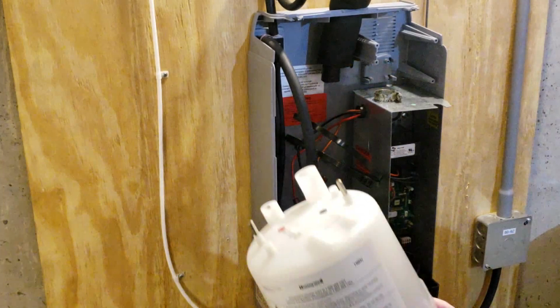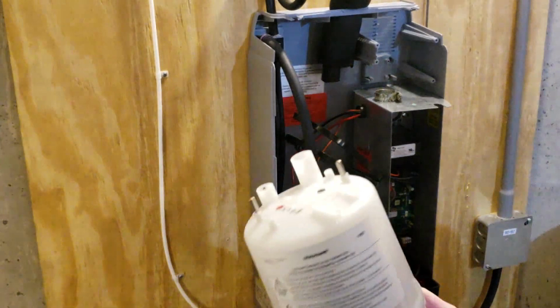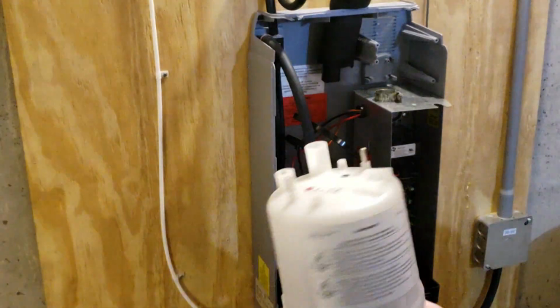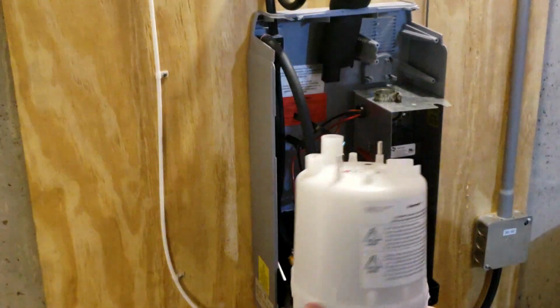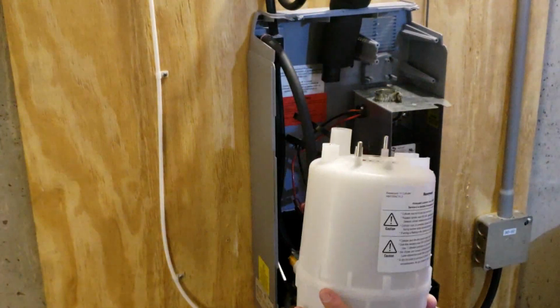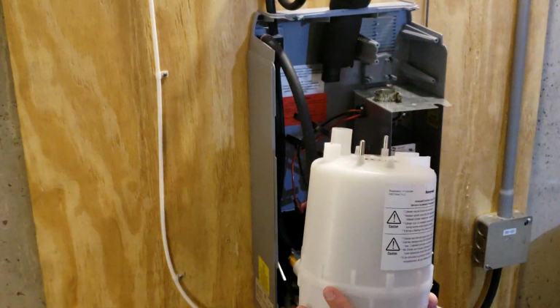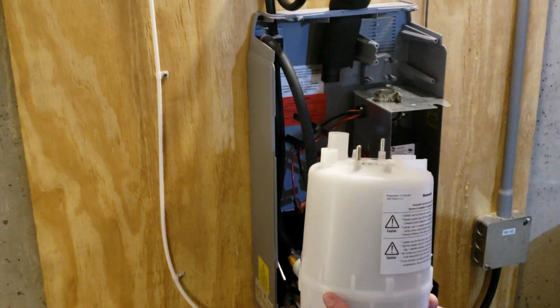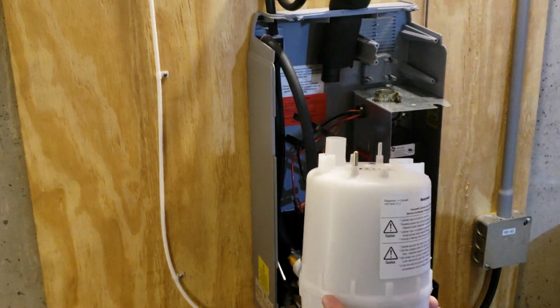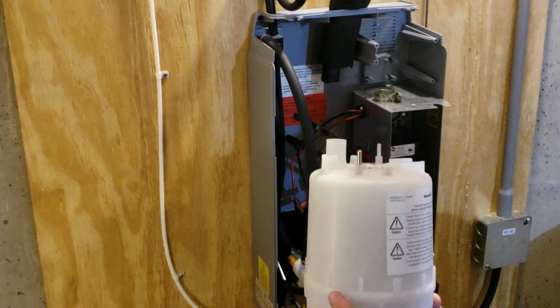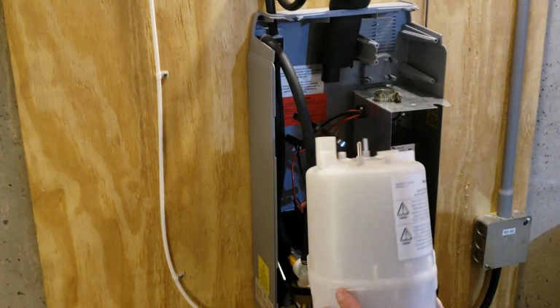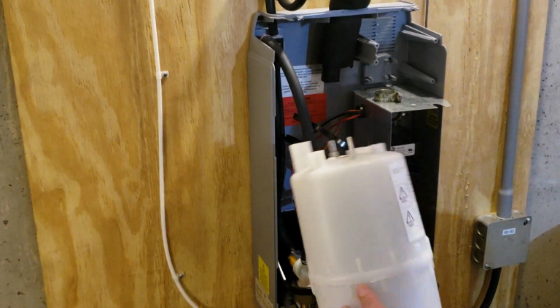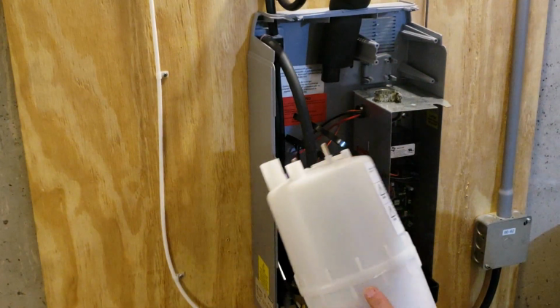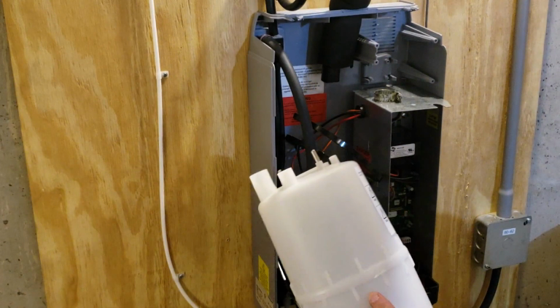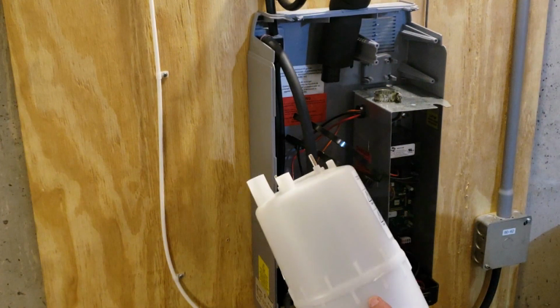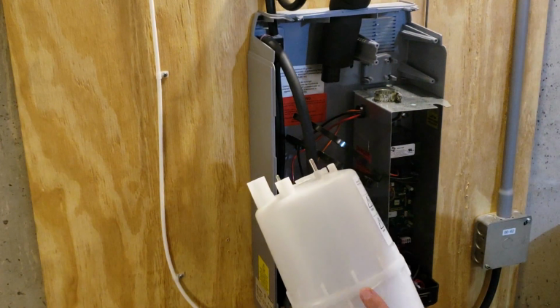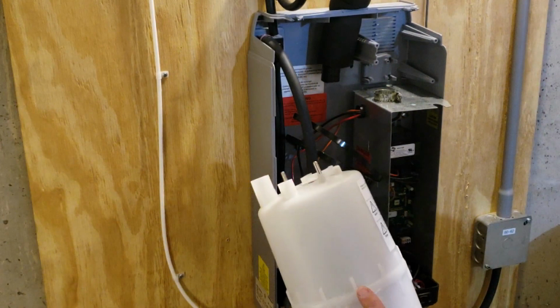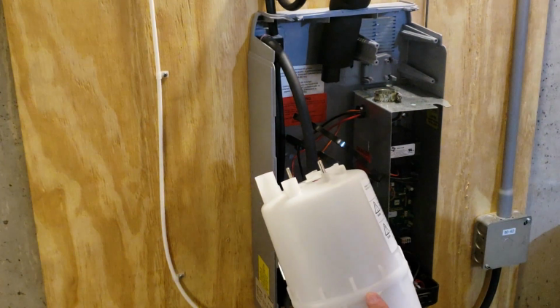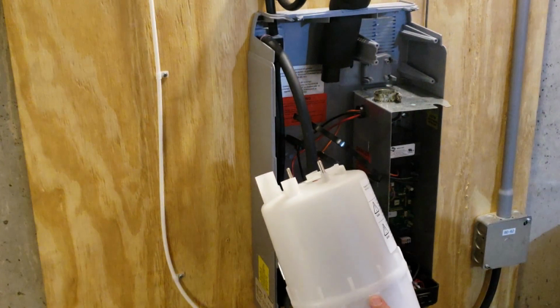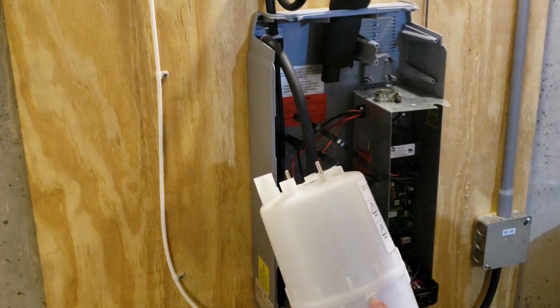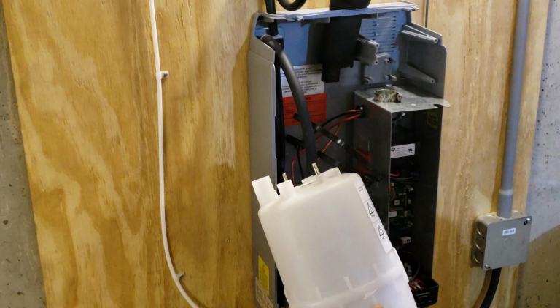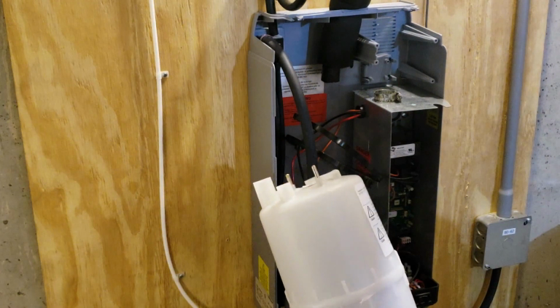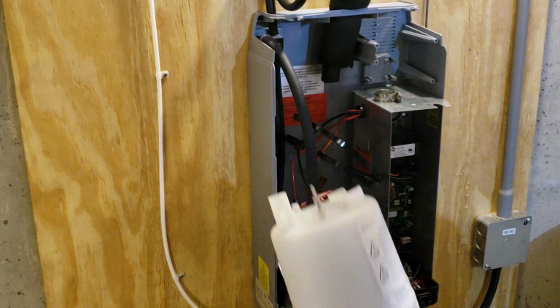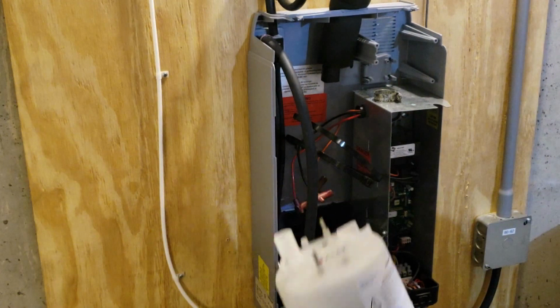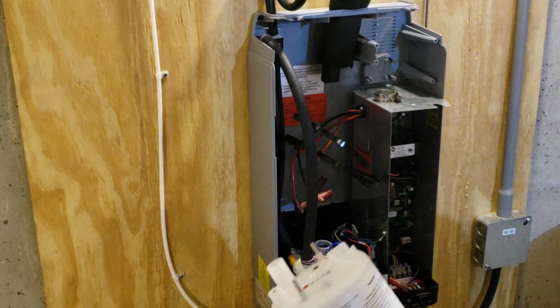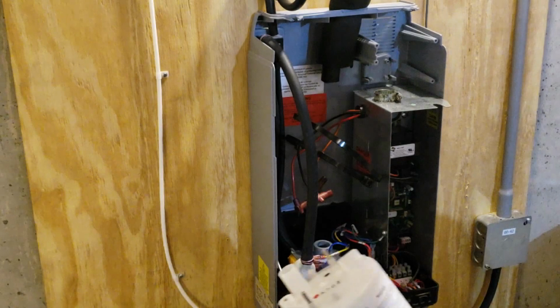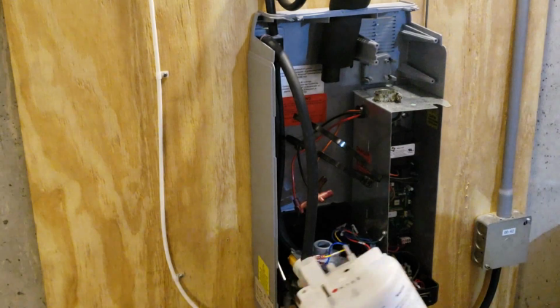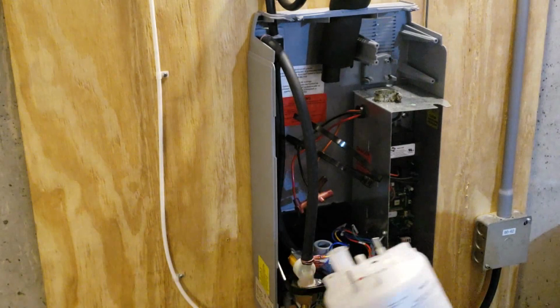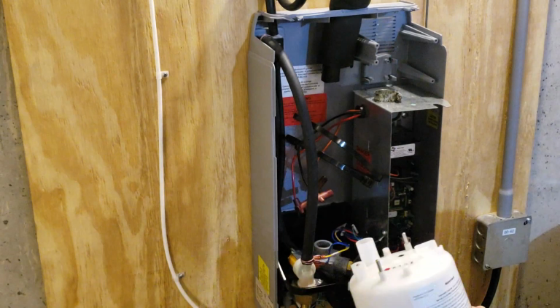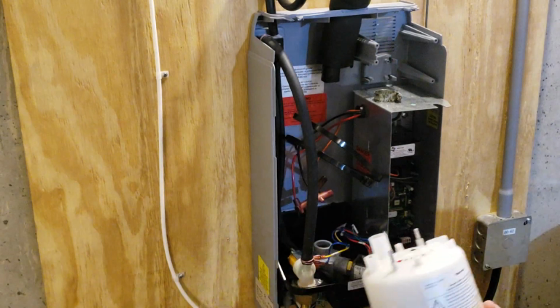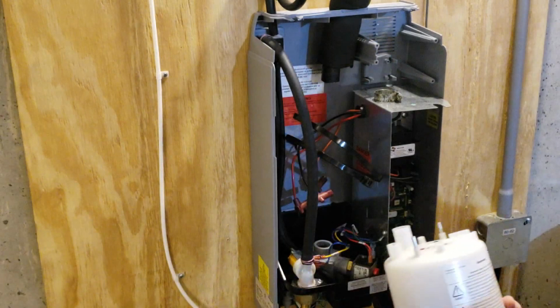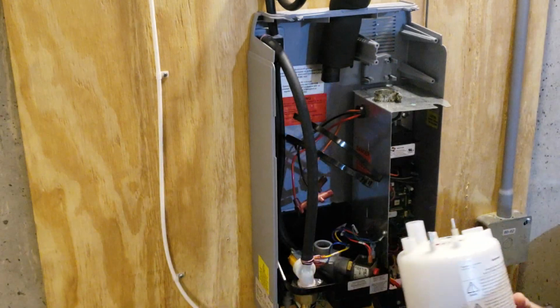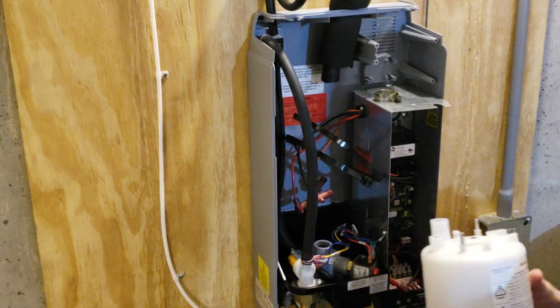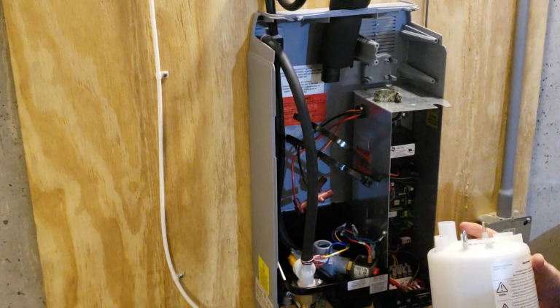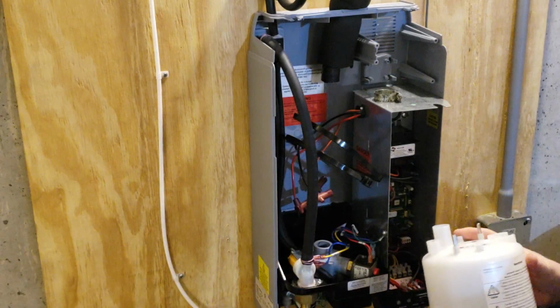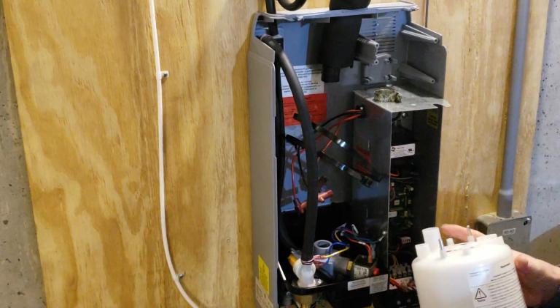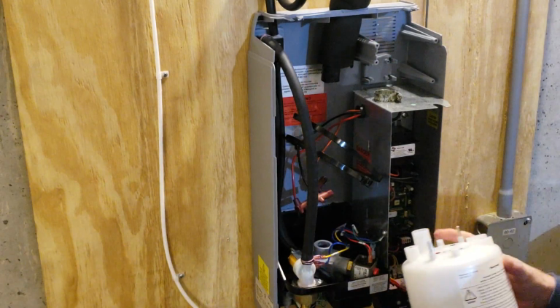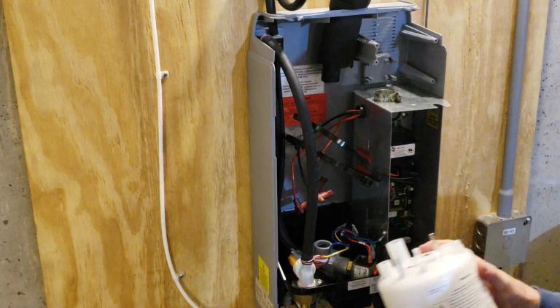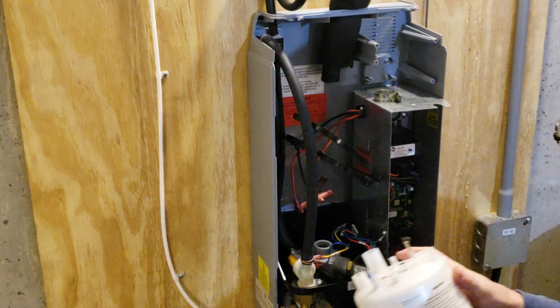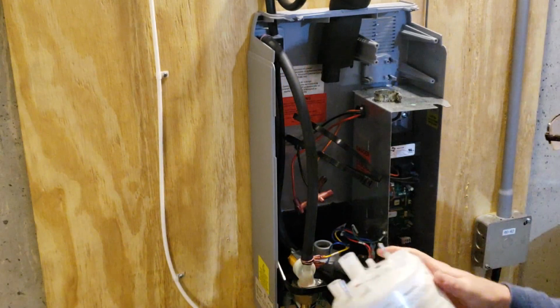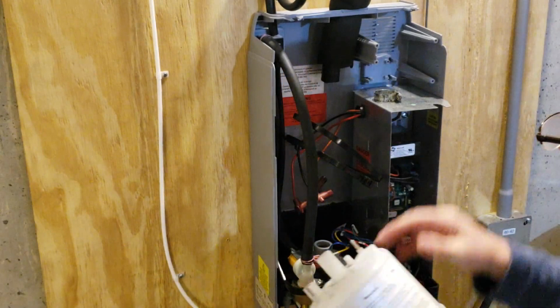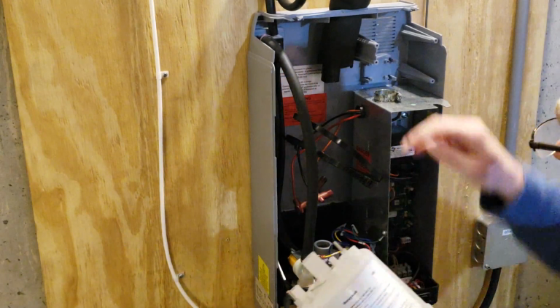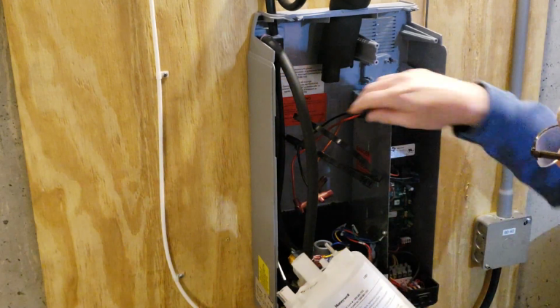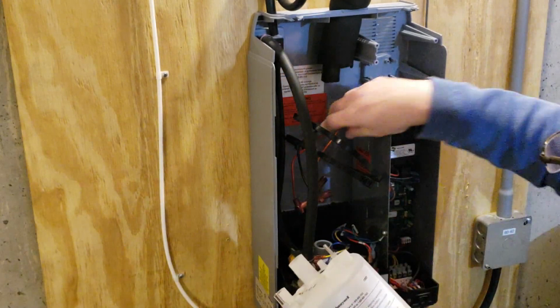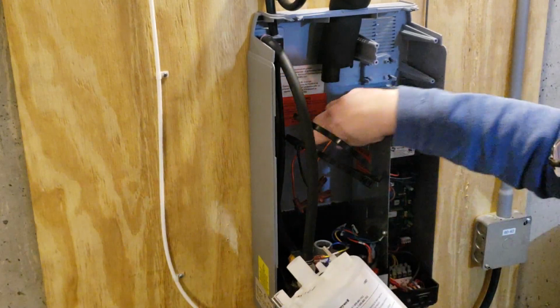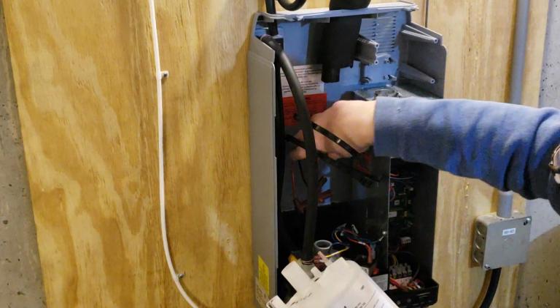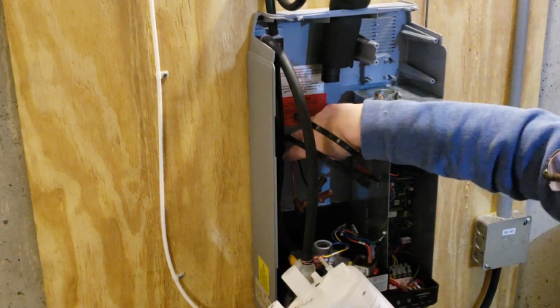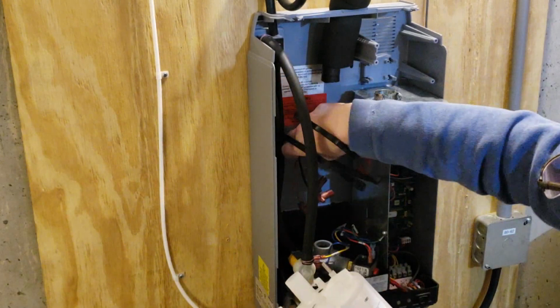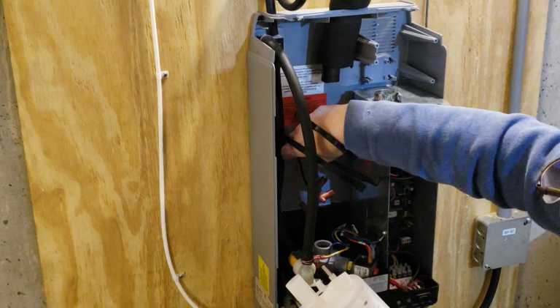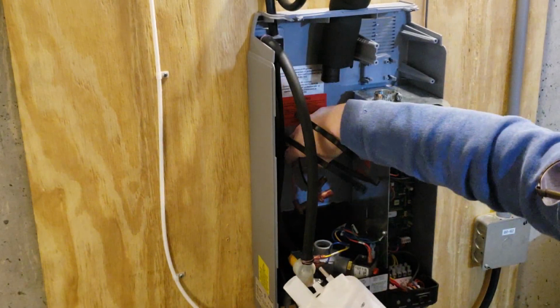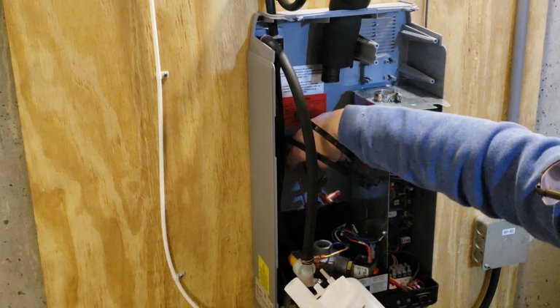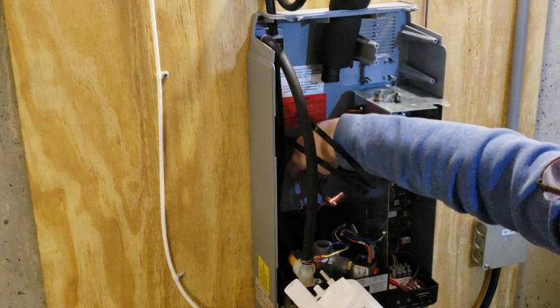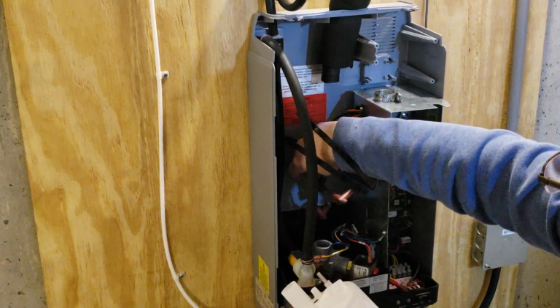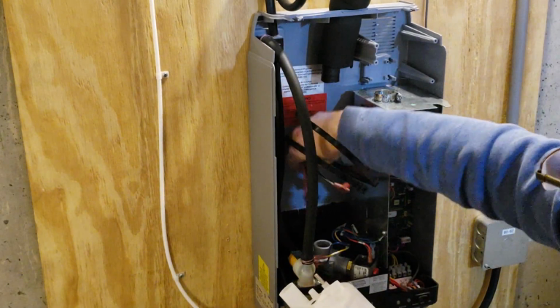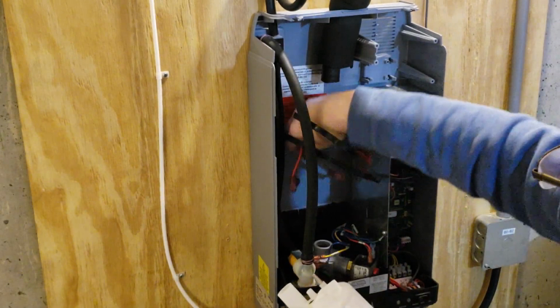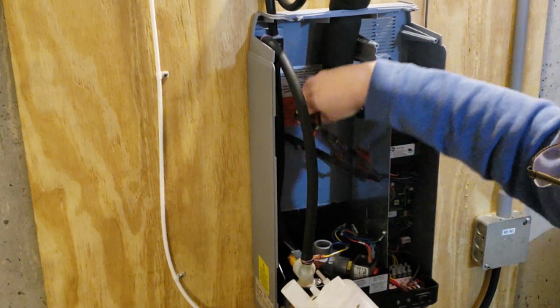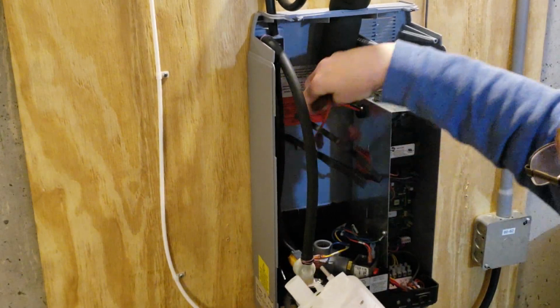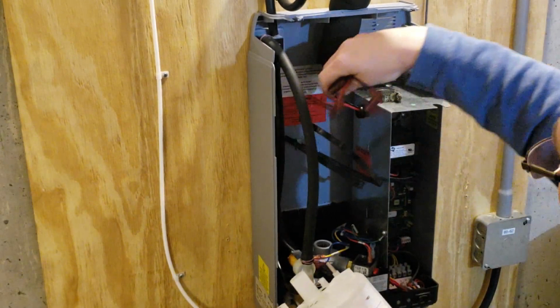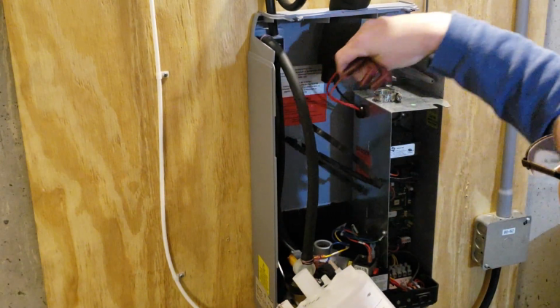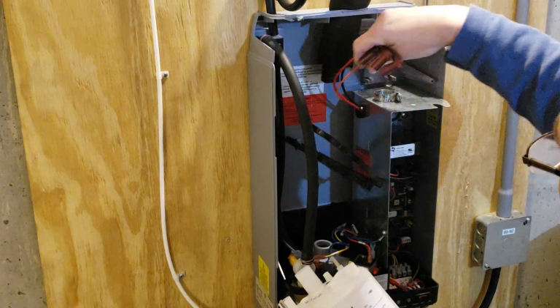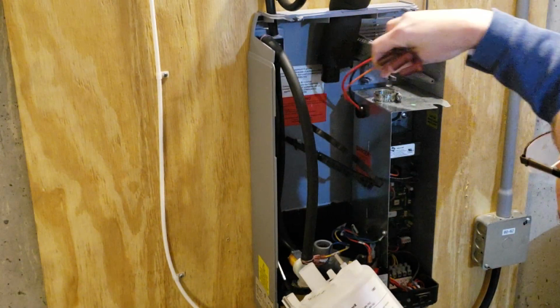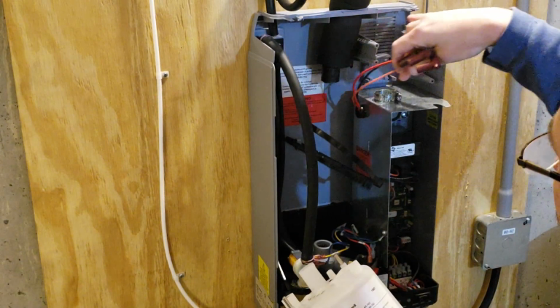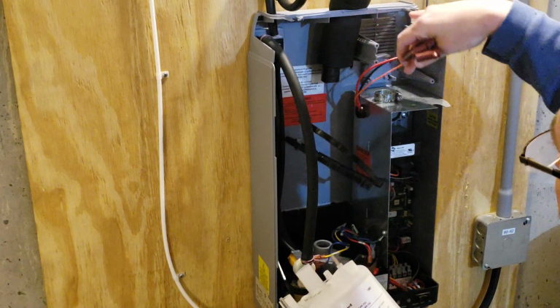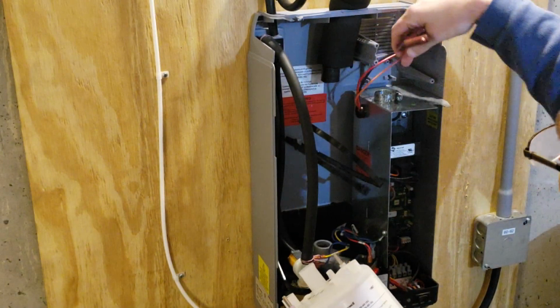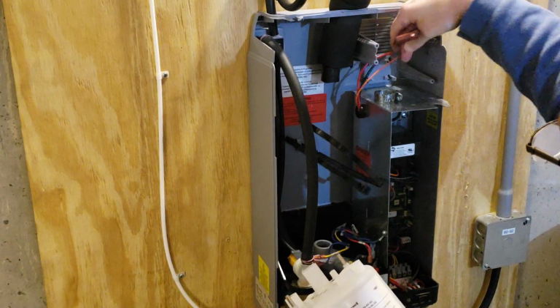Here's the new tank that I'm going to install. I'll install it just the way the old one was in there.